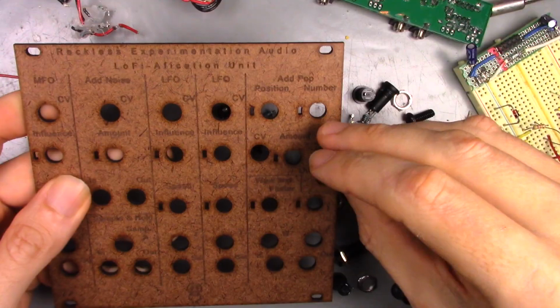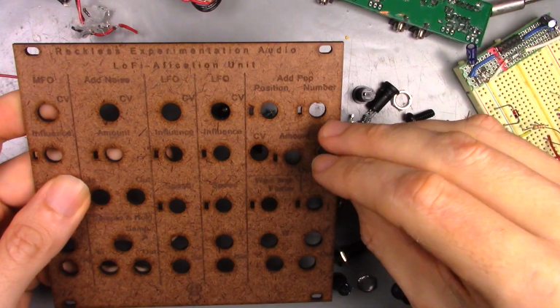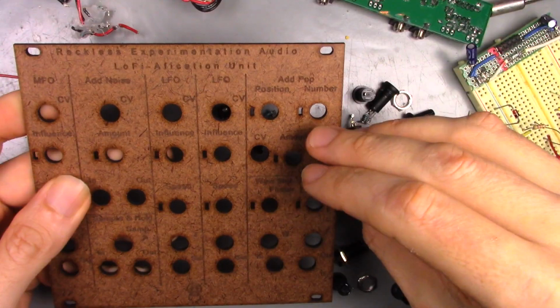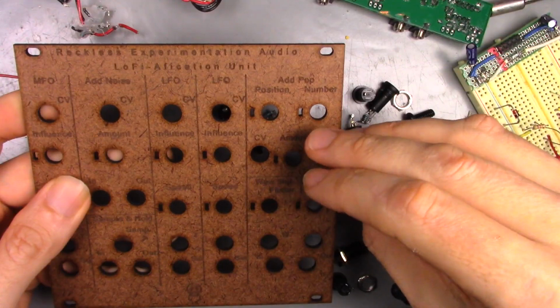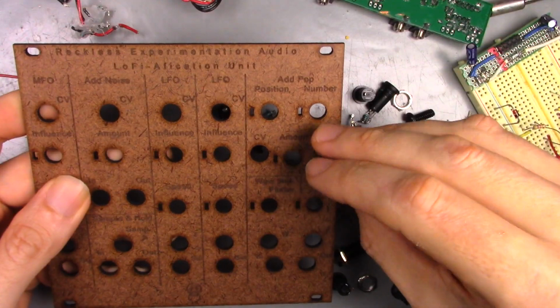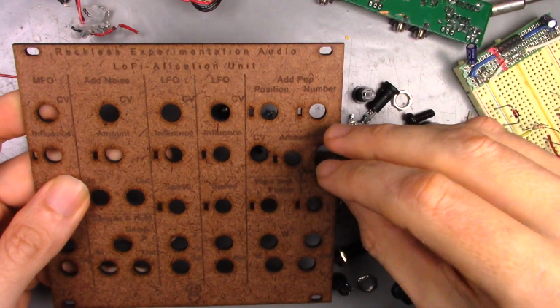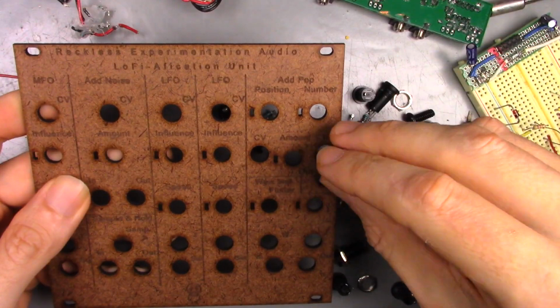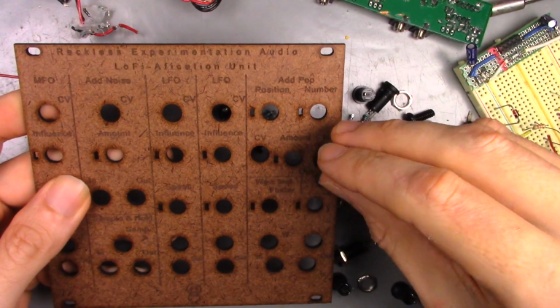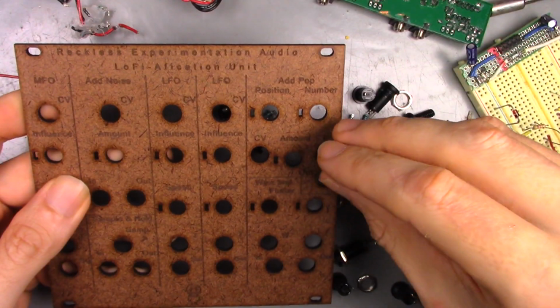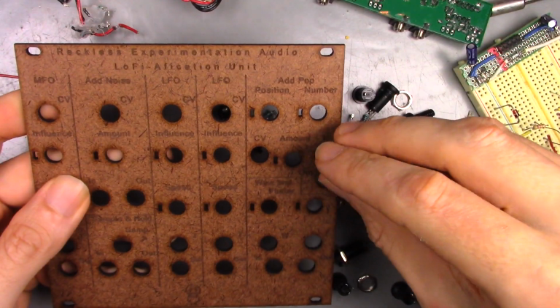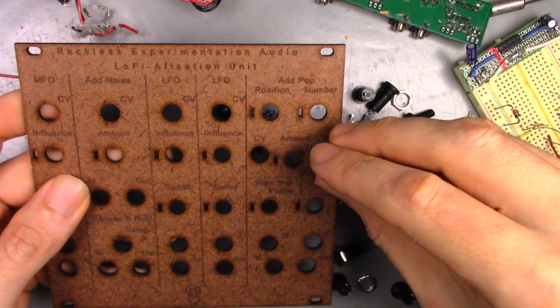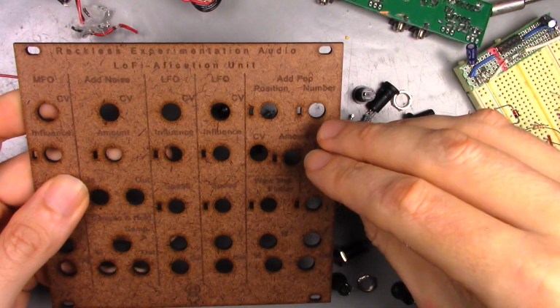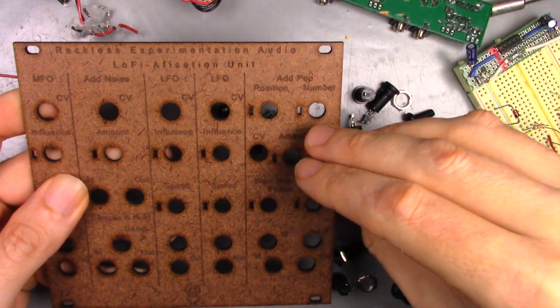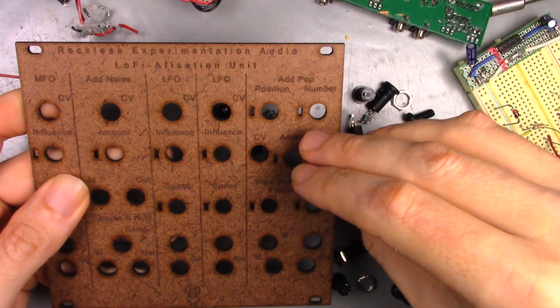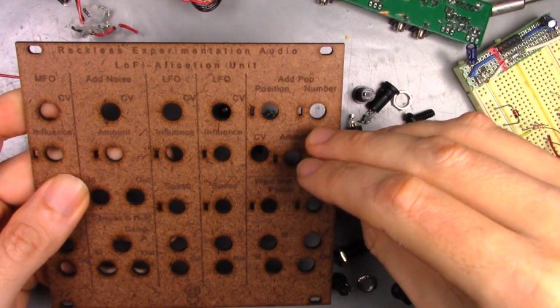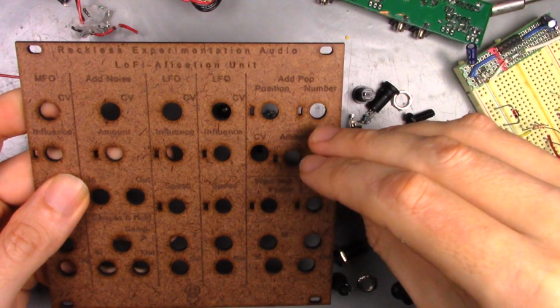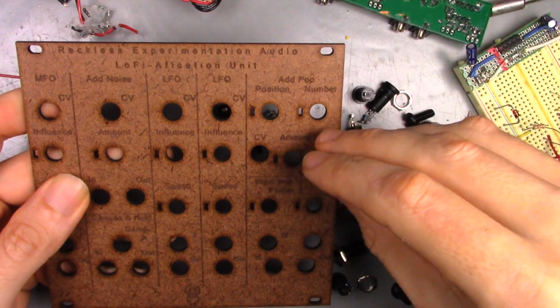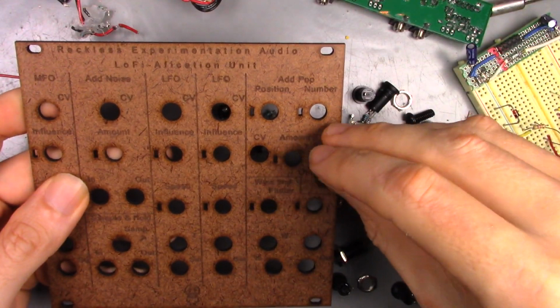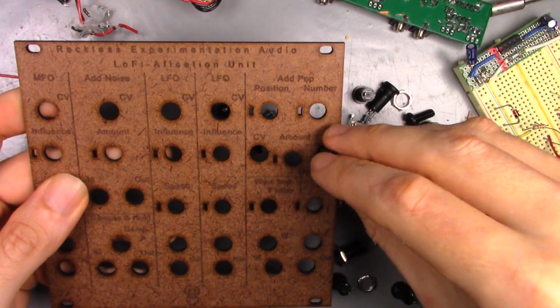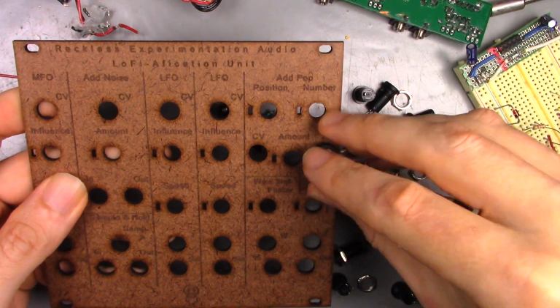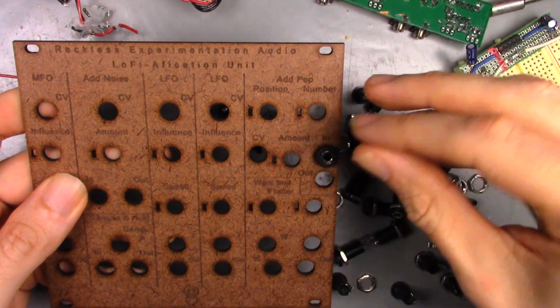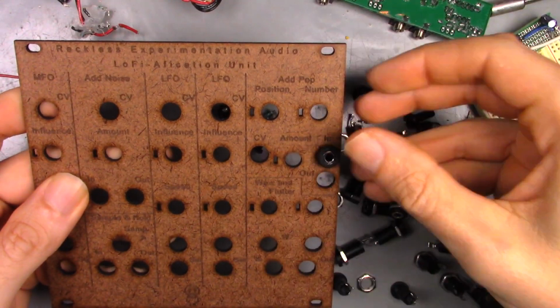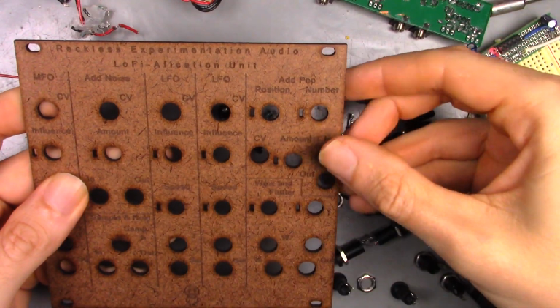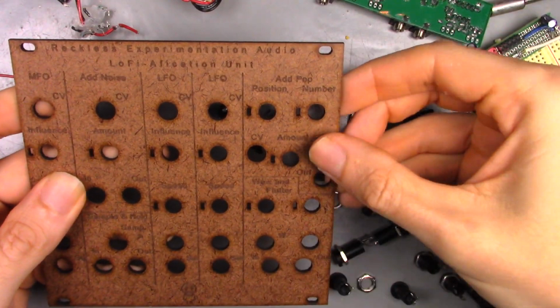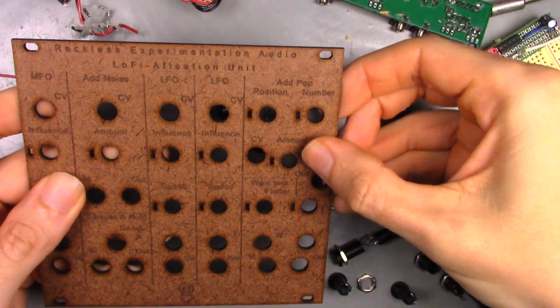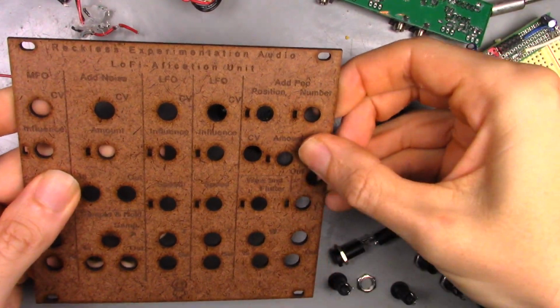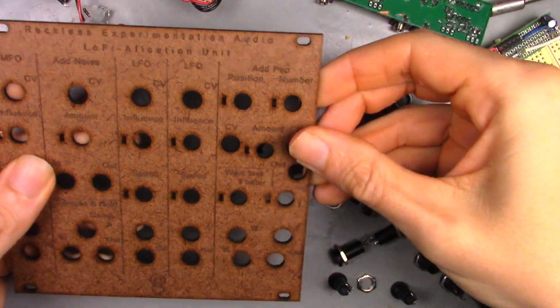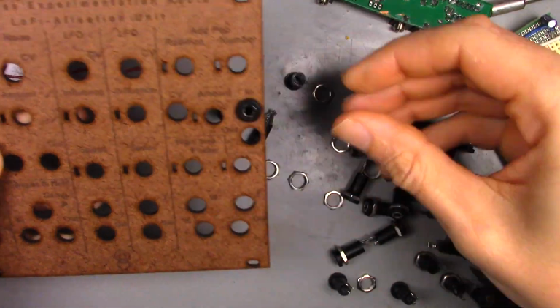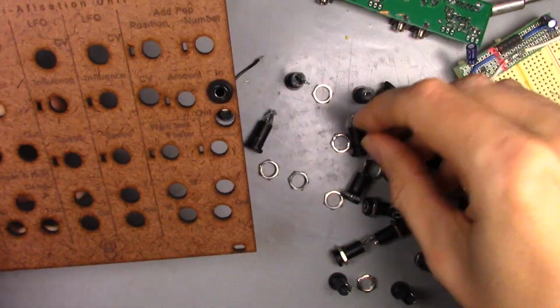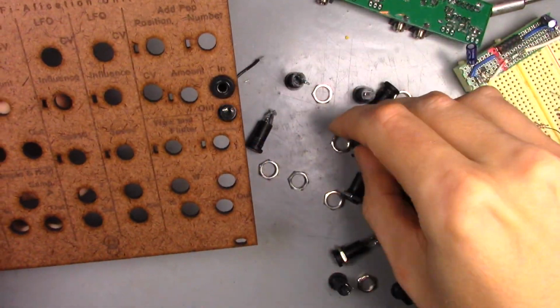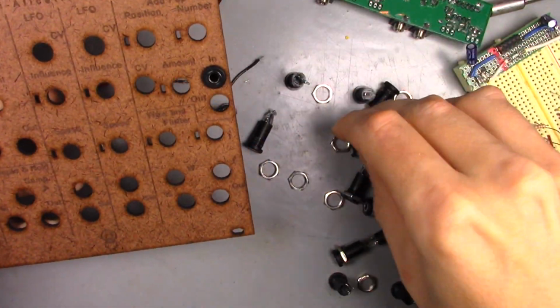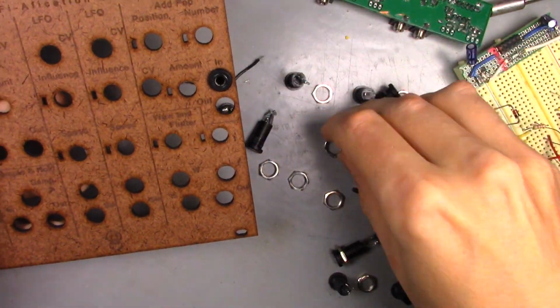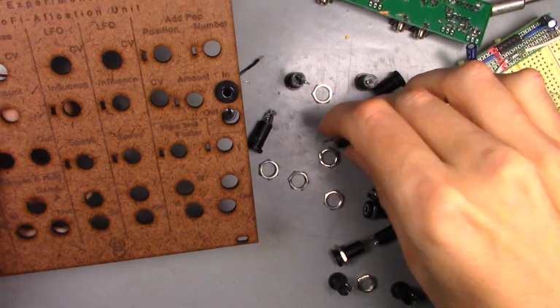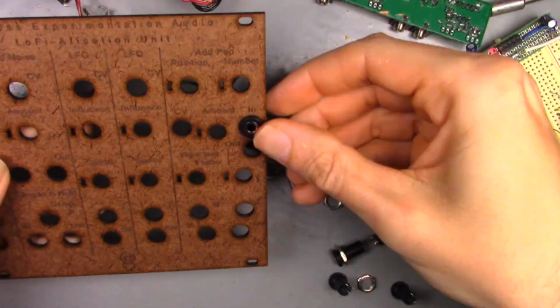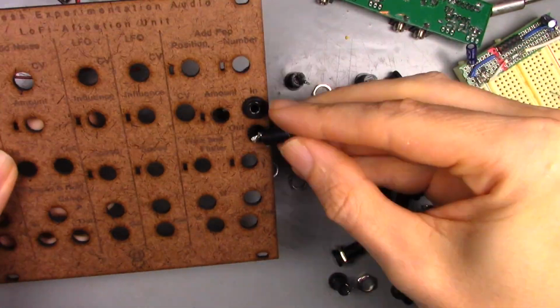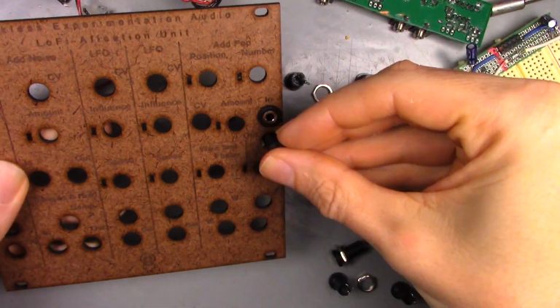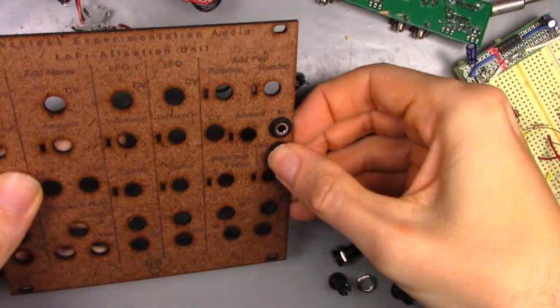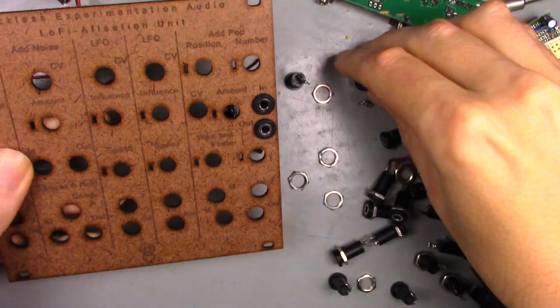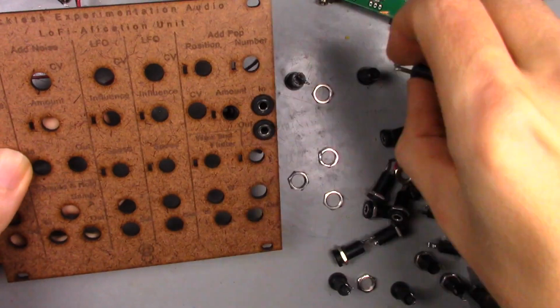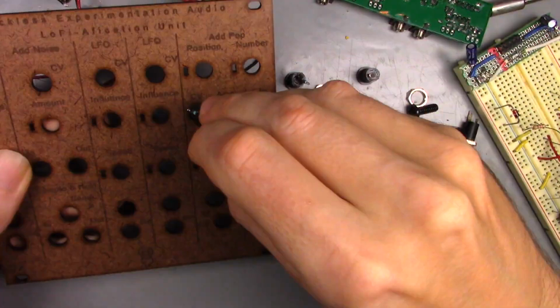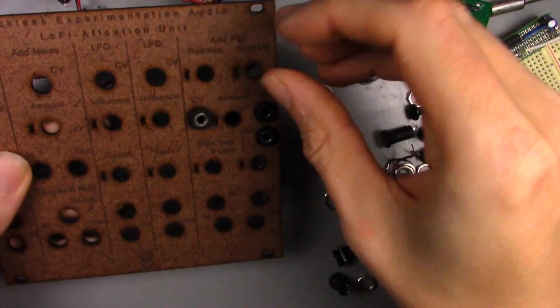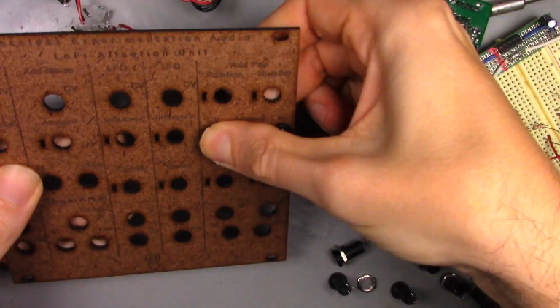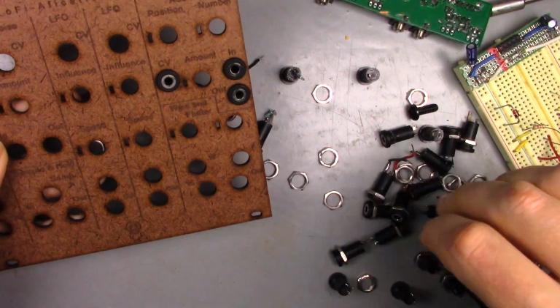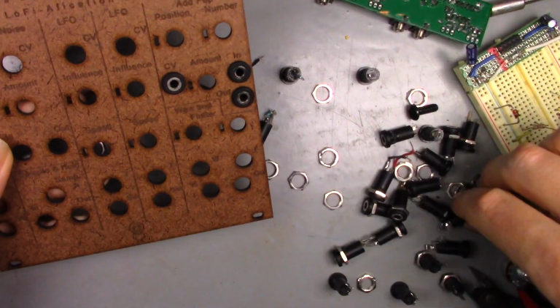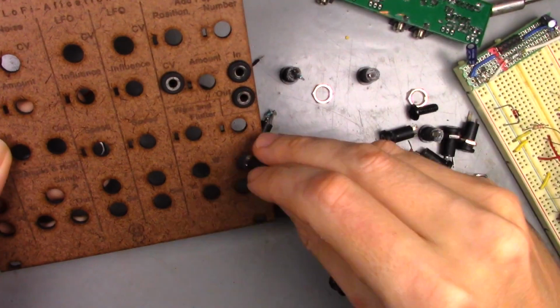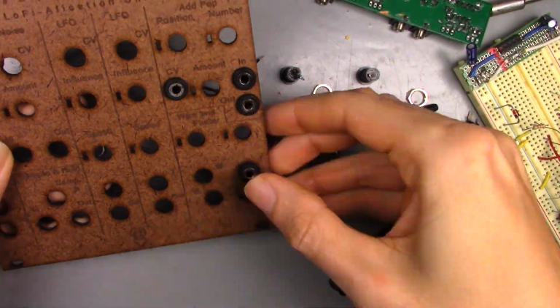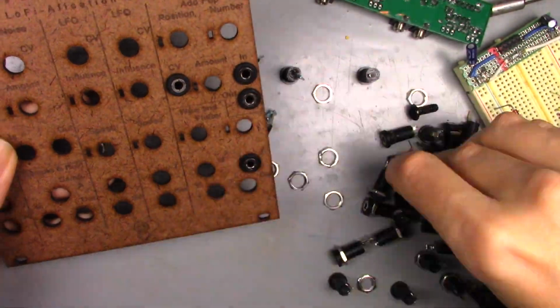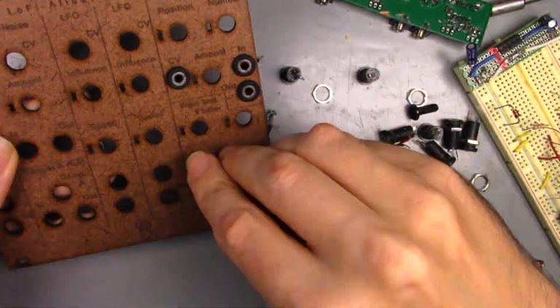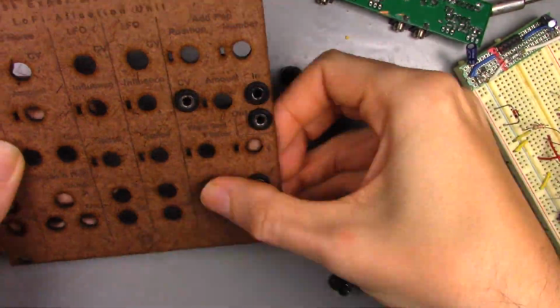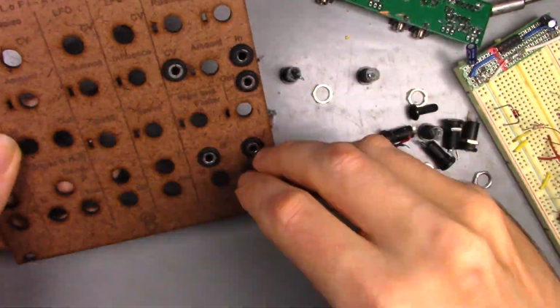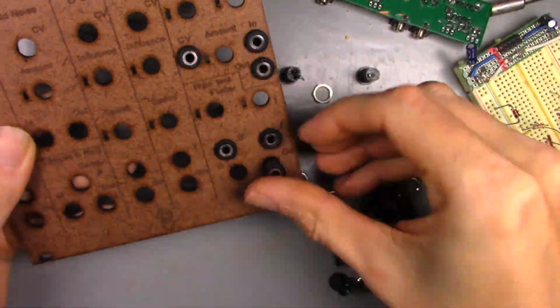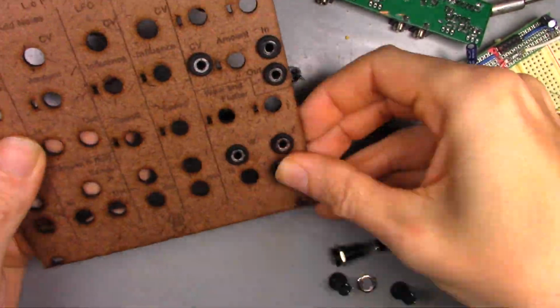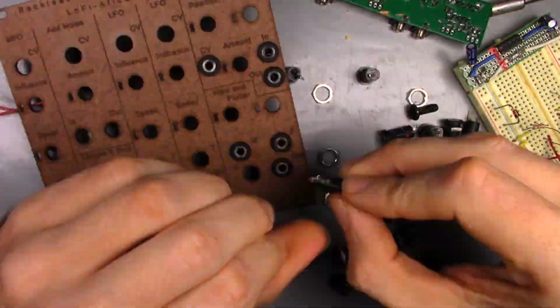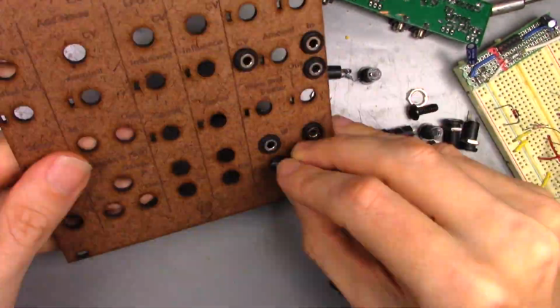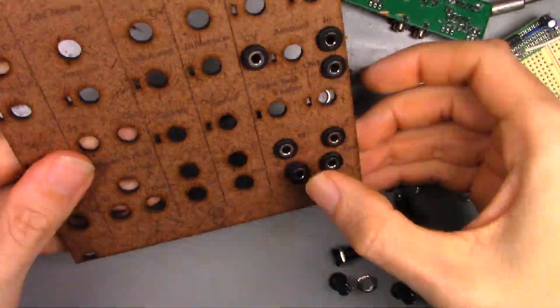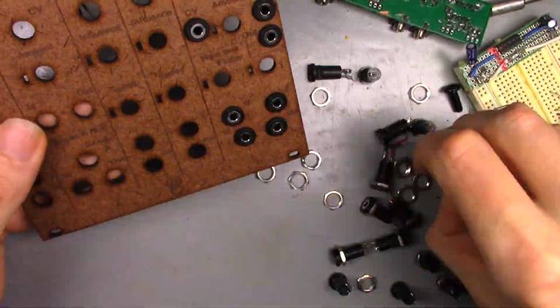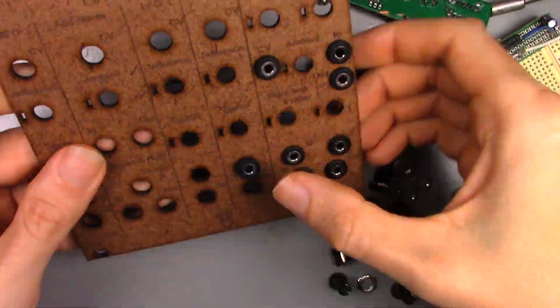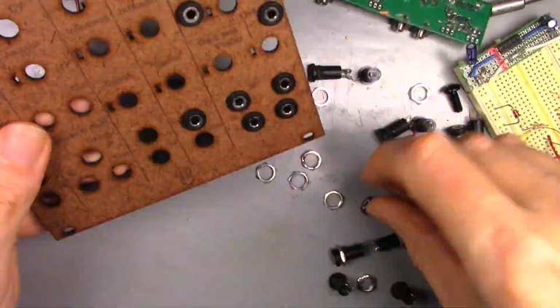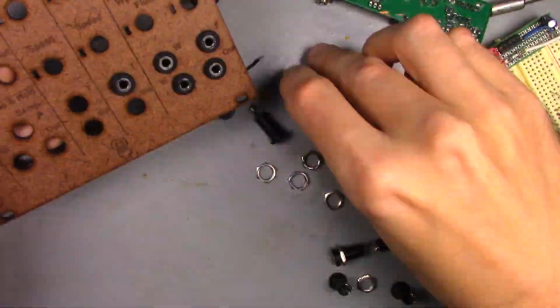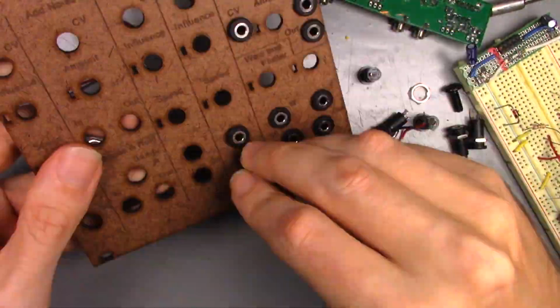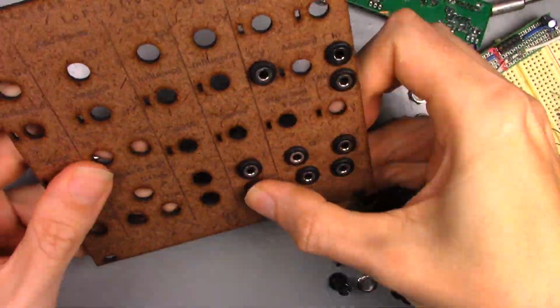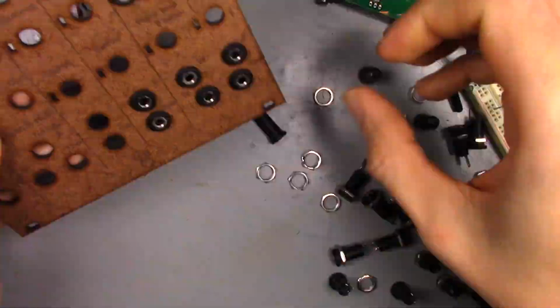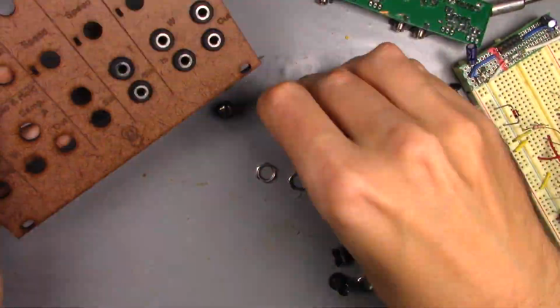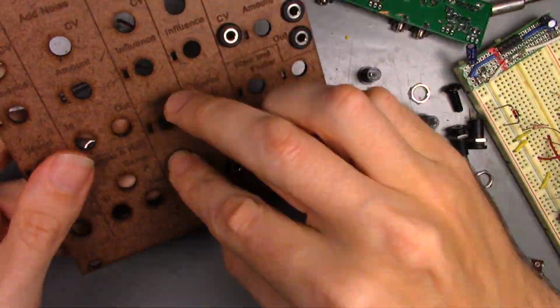Now let's mount all the knobs and jacks.